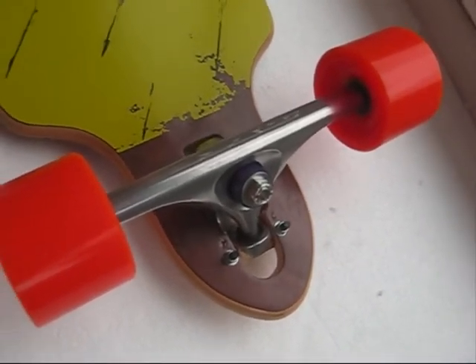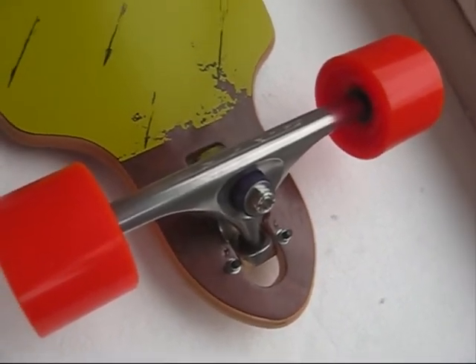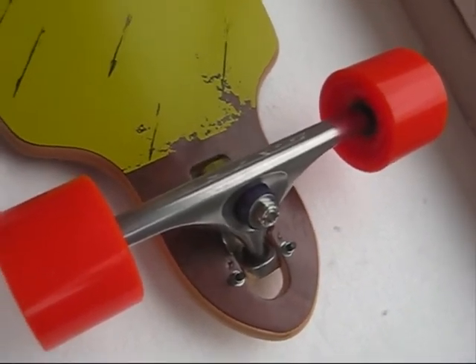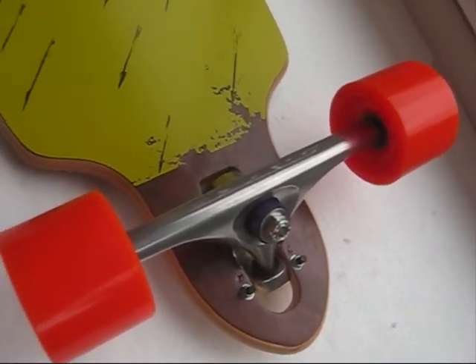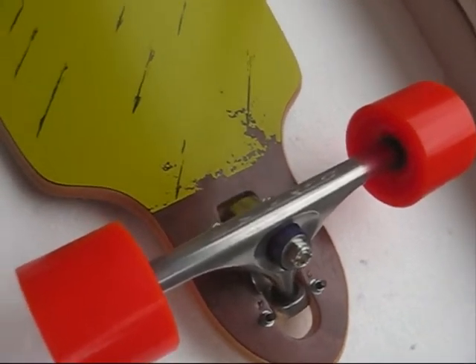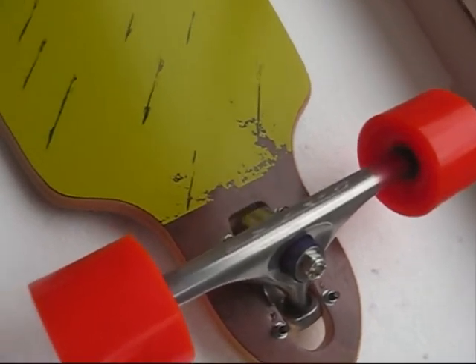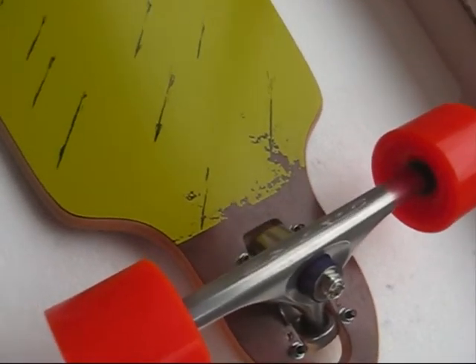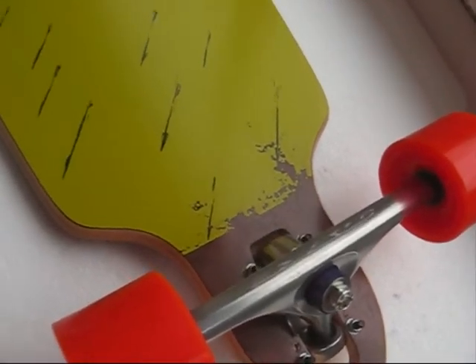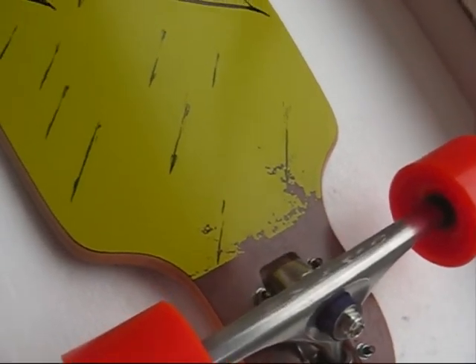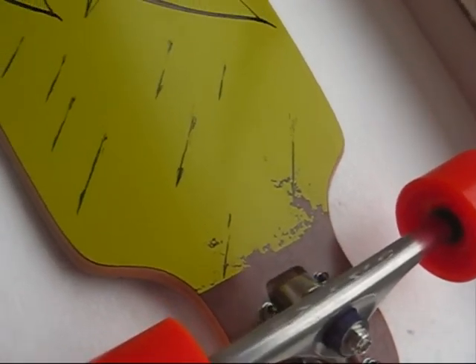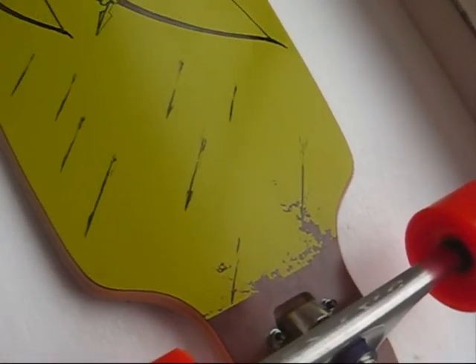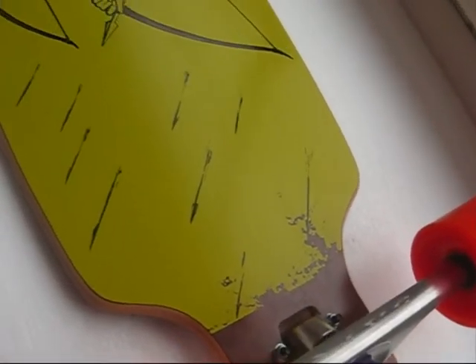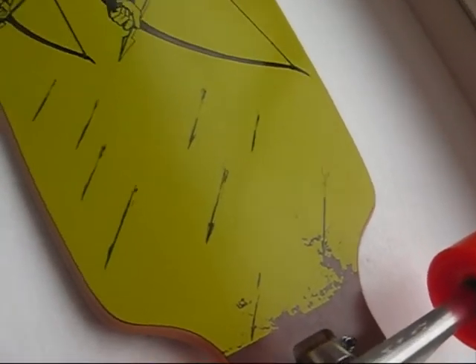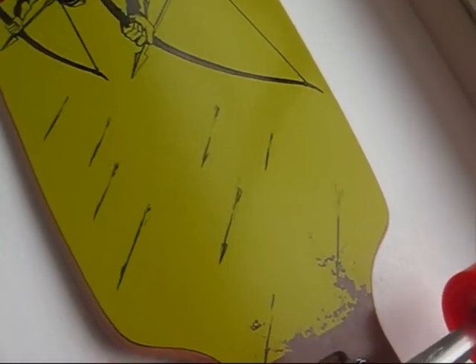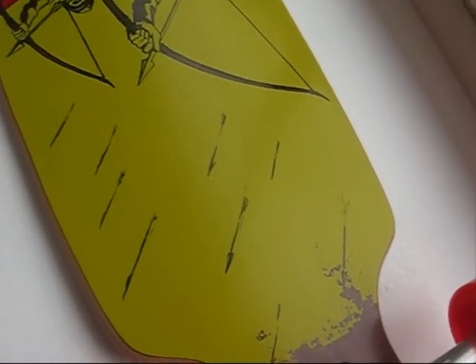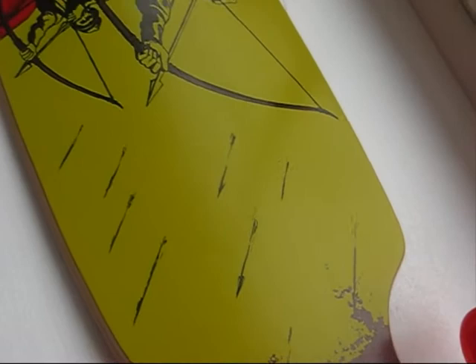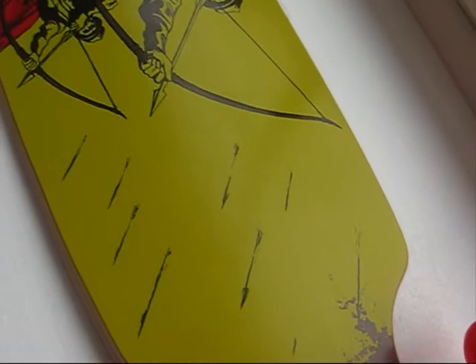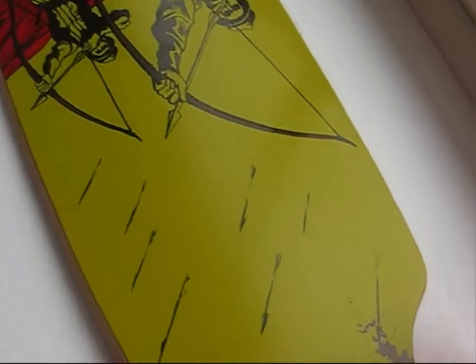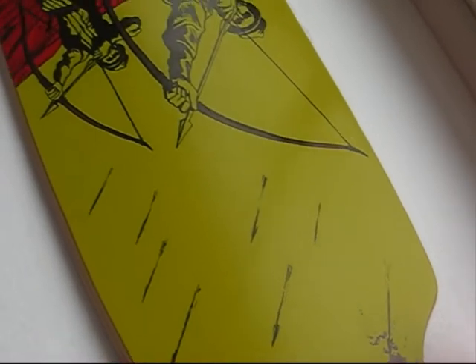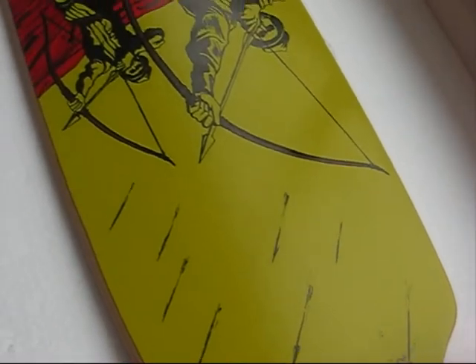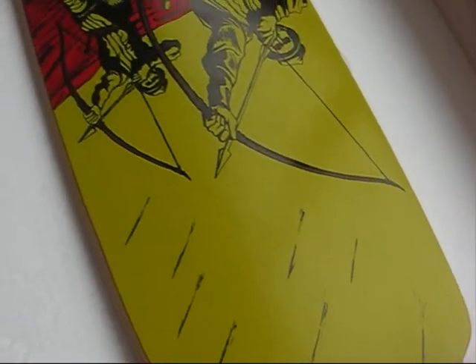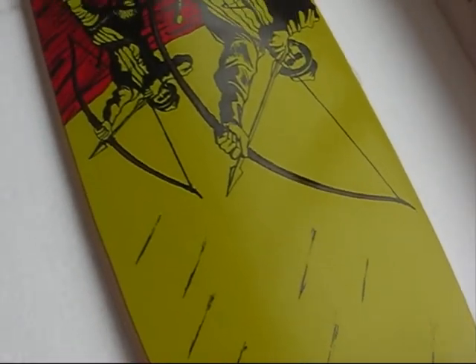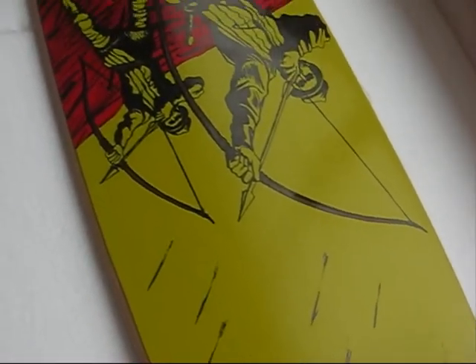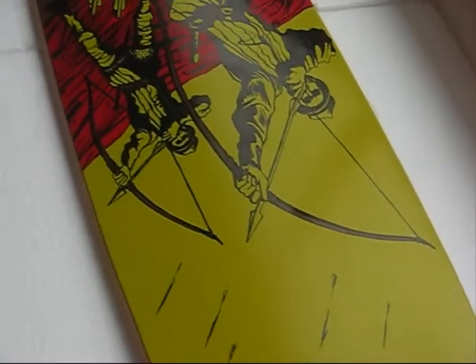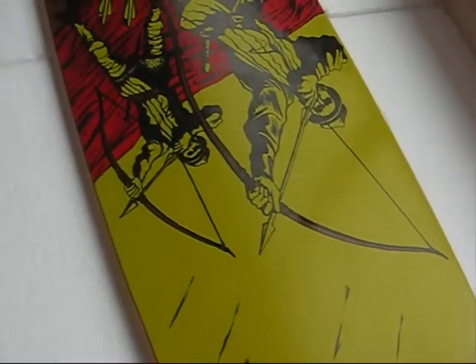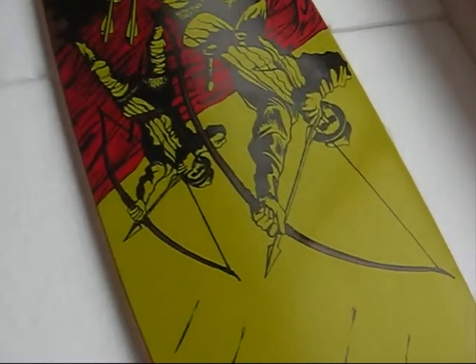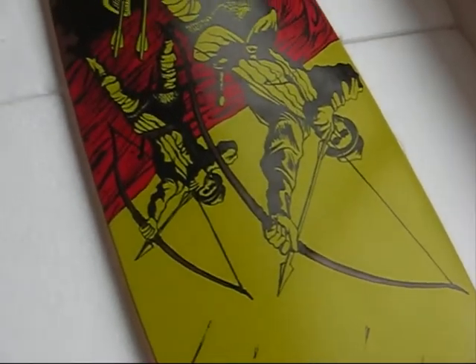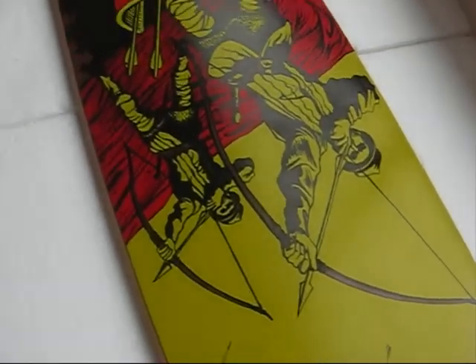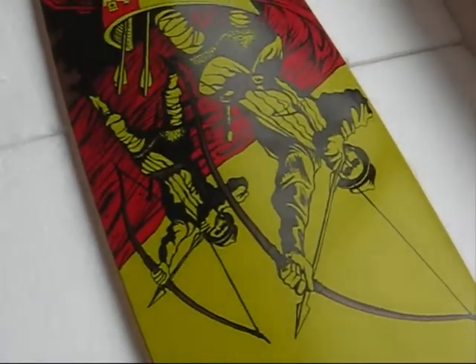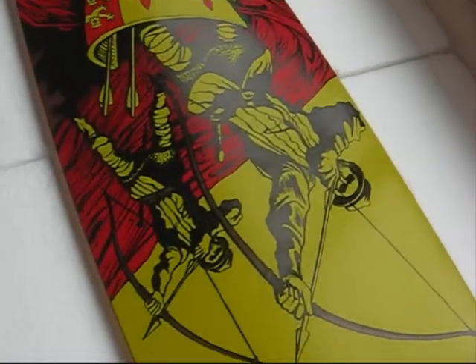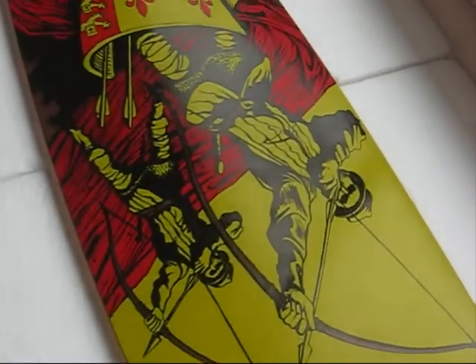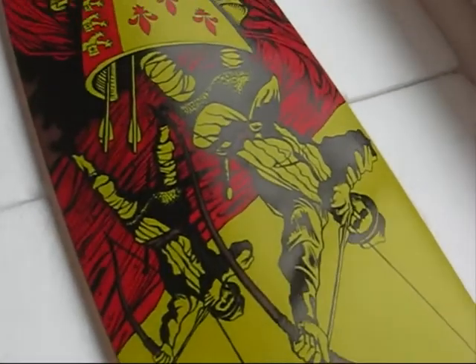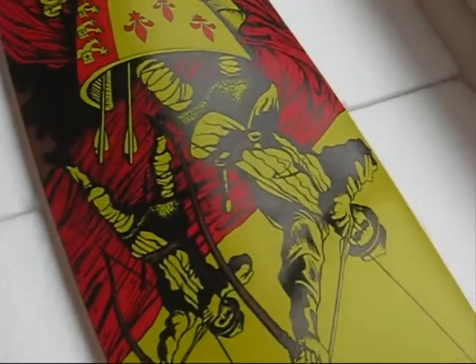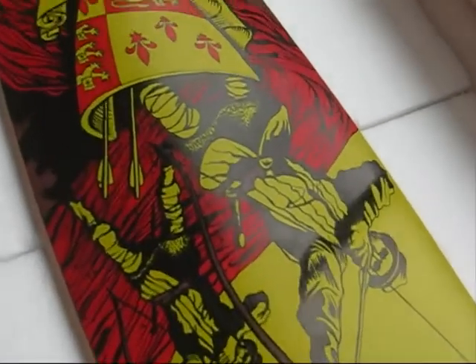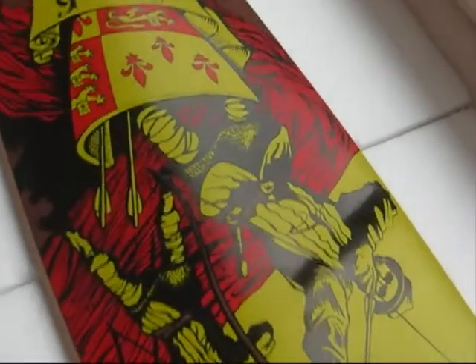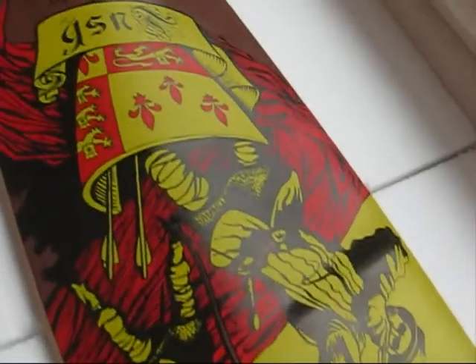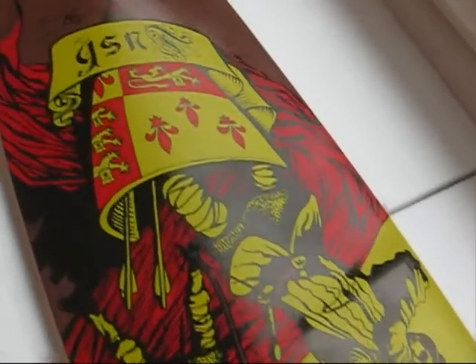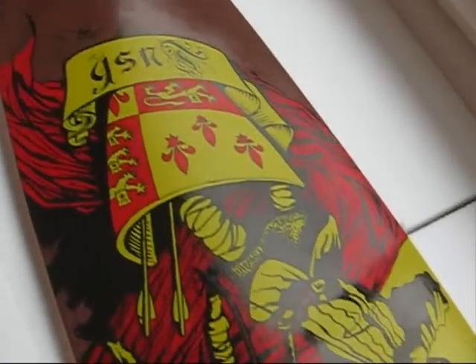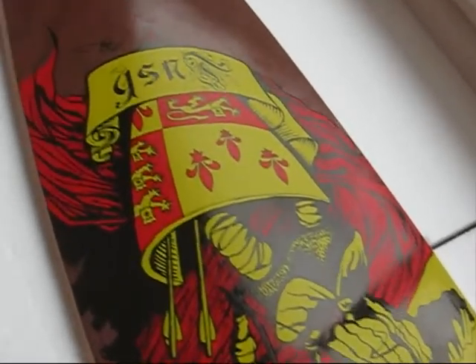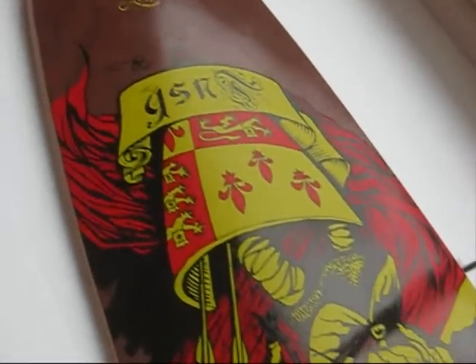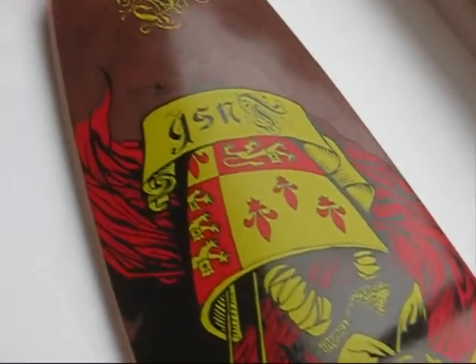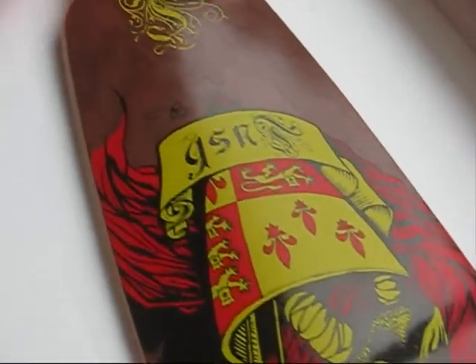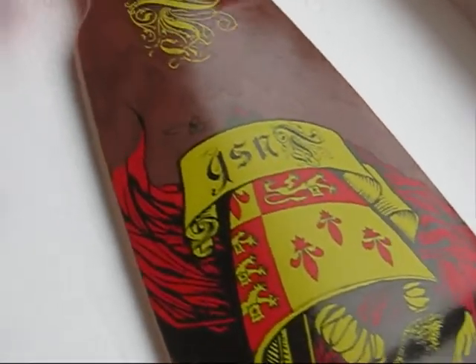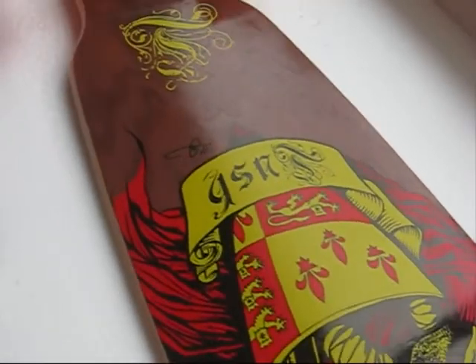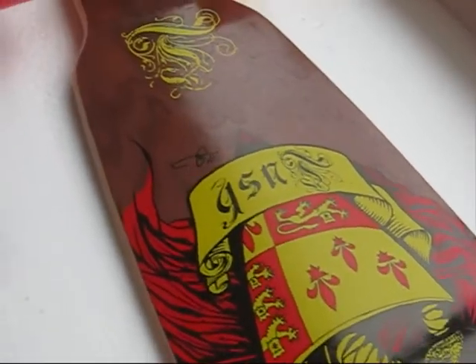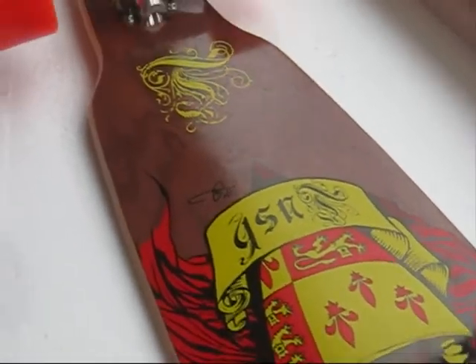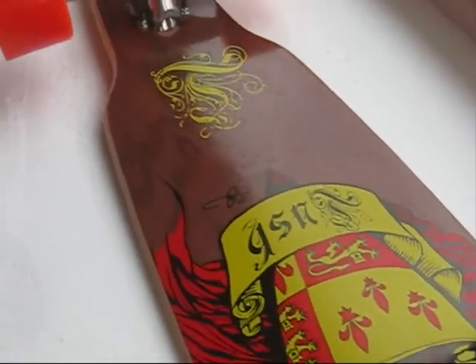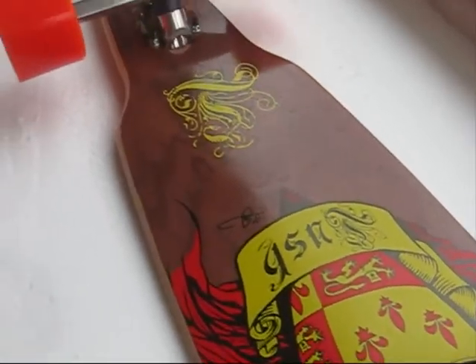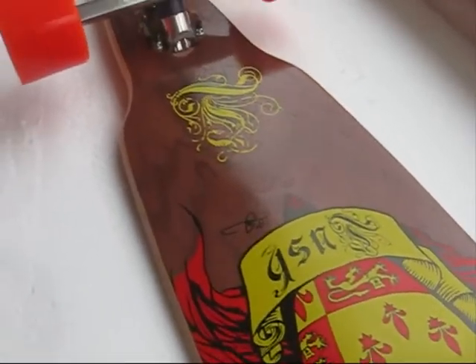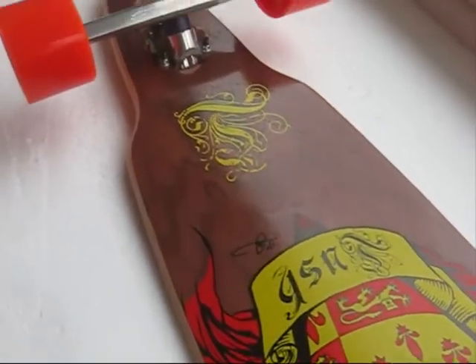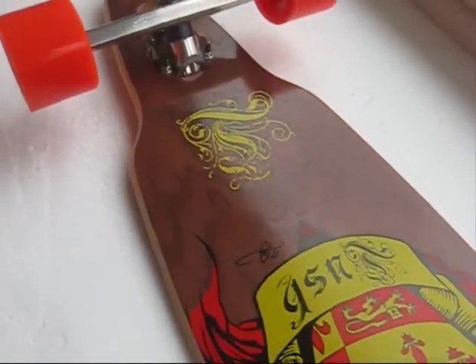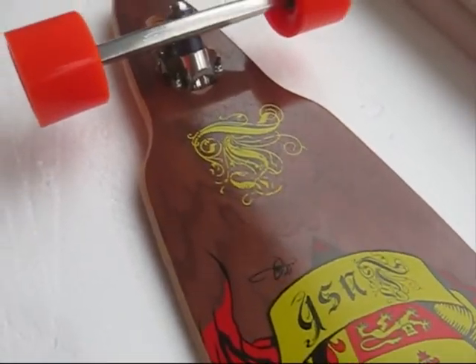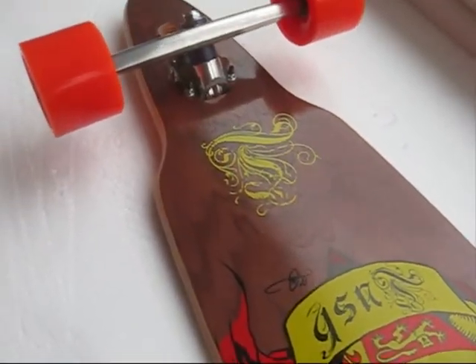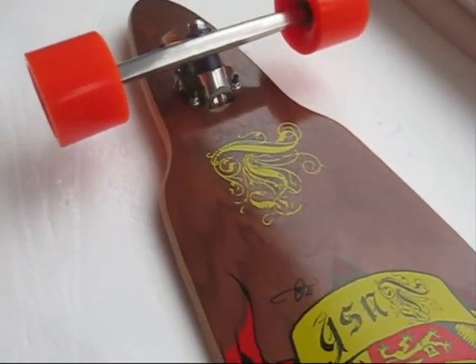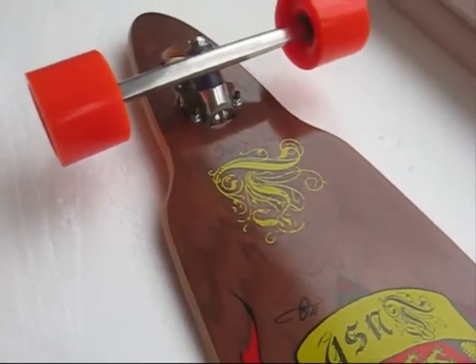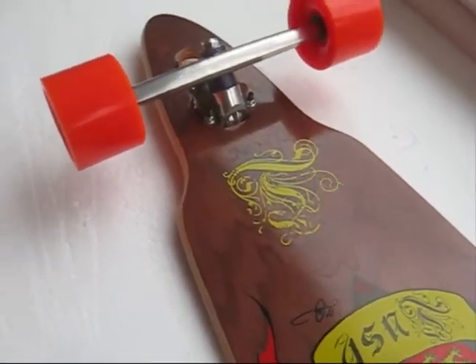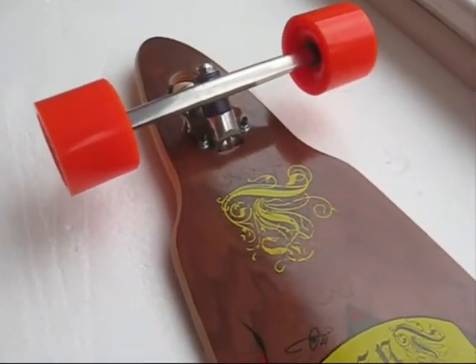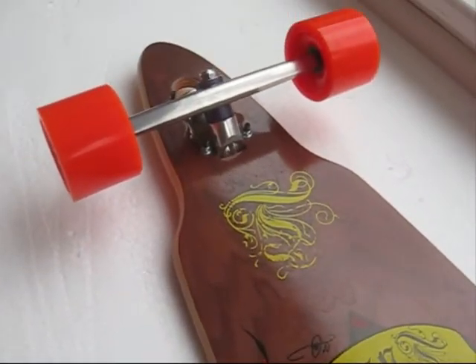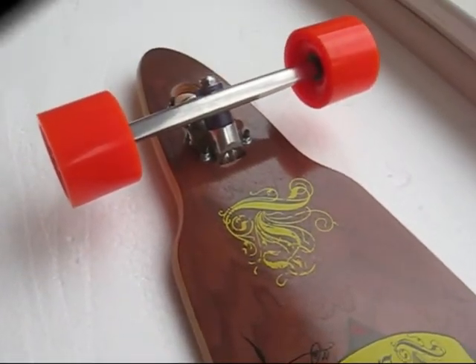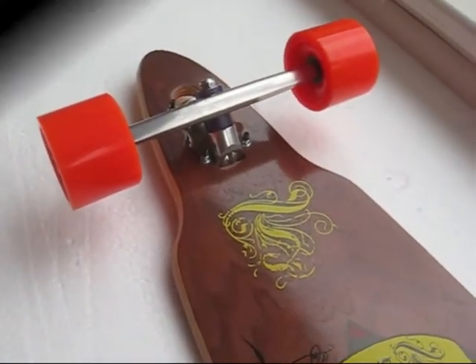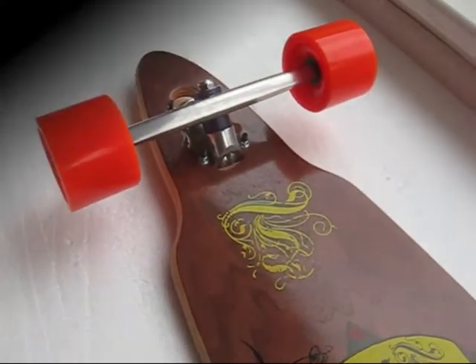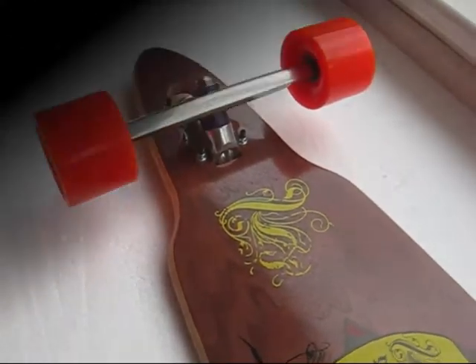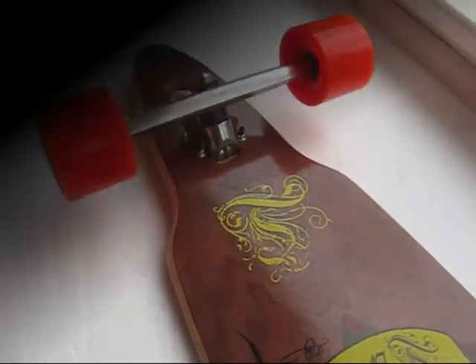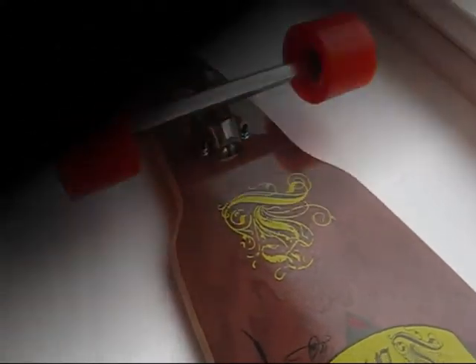A little bit of concave, a little bit of camber — great board.